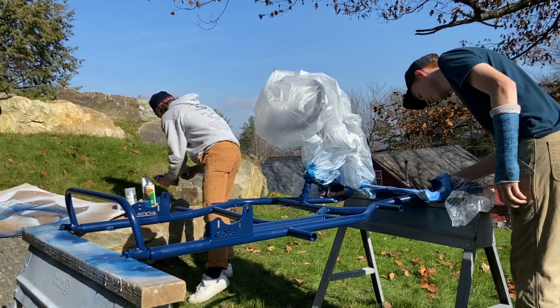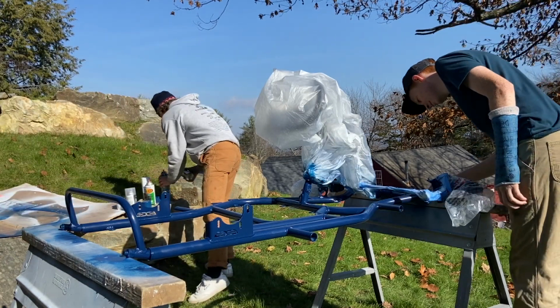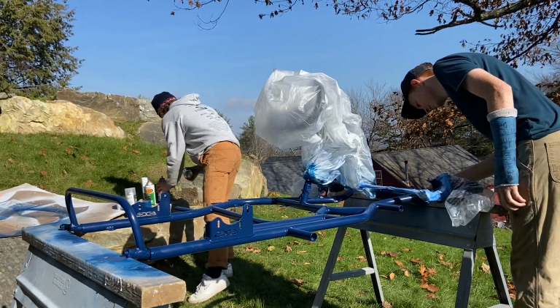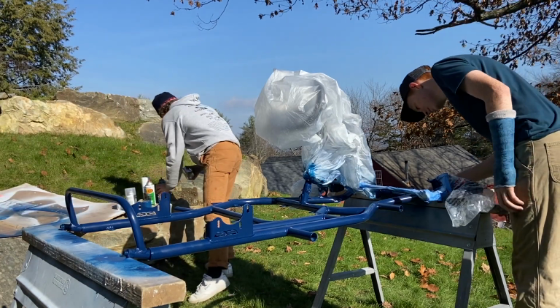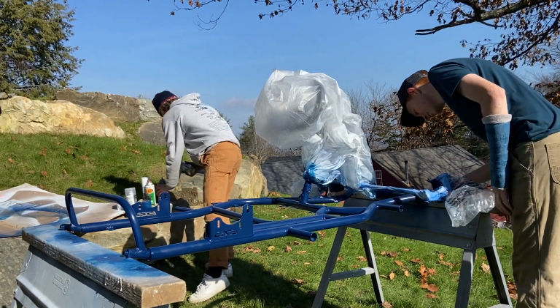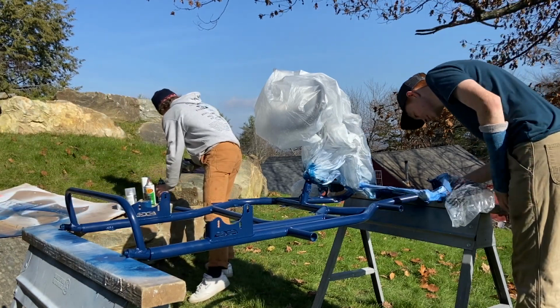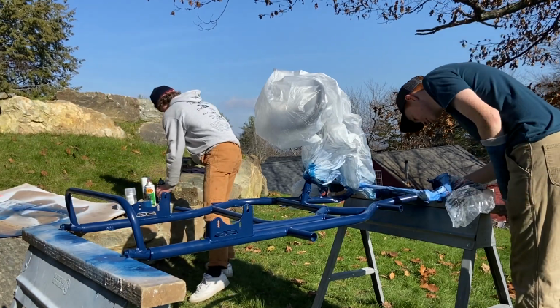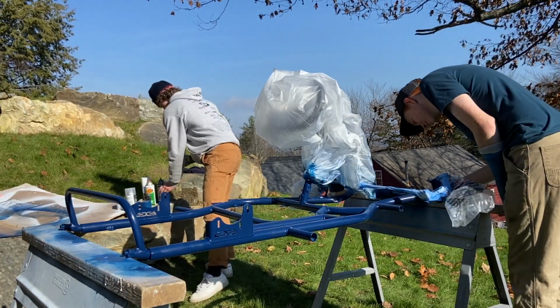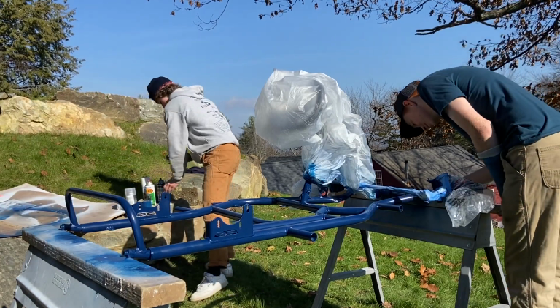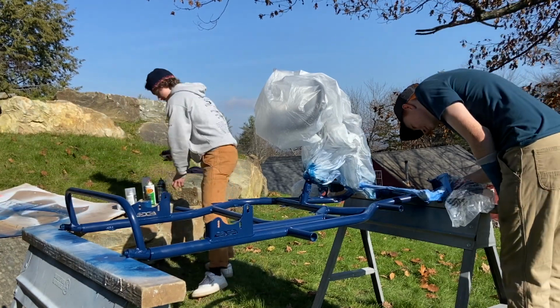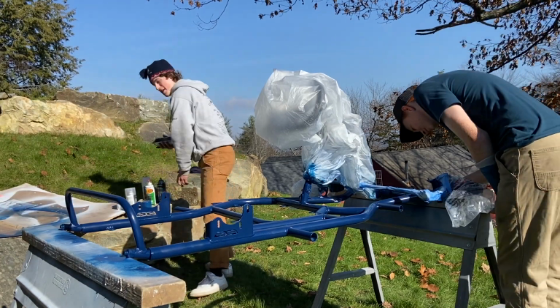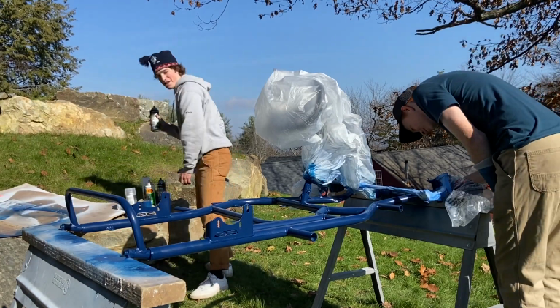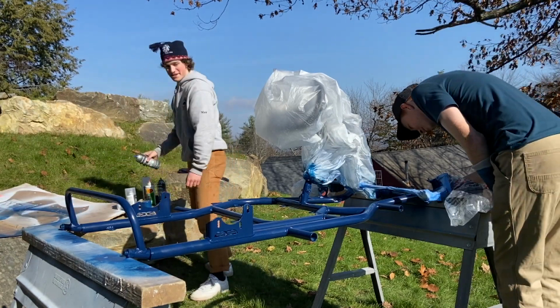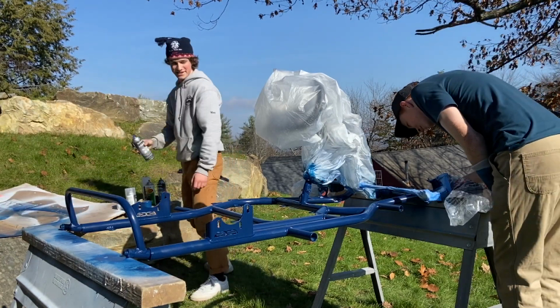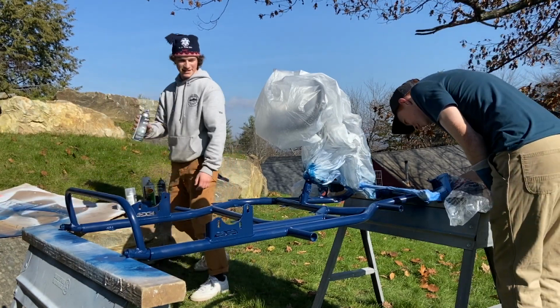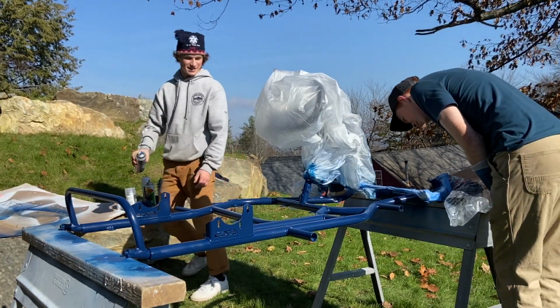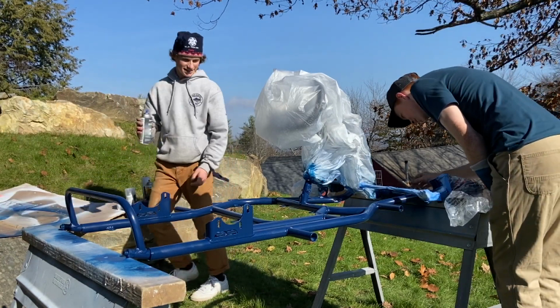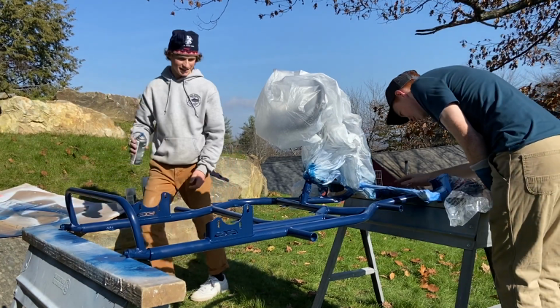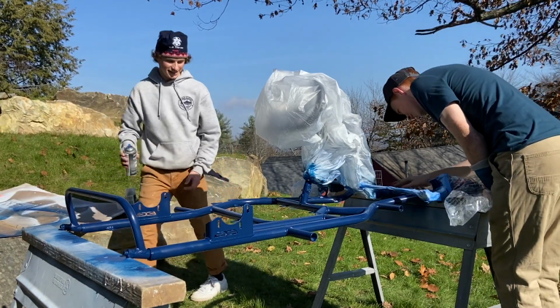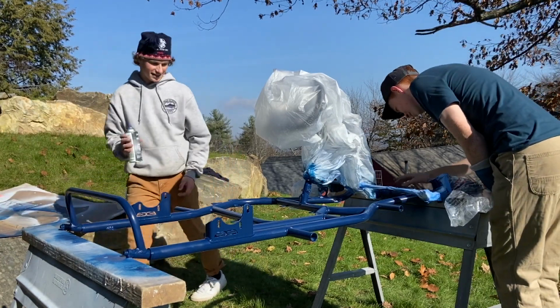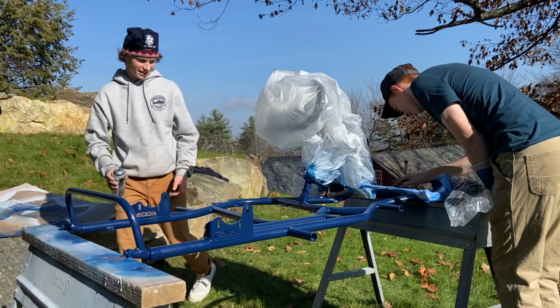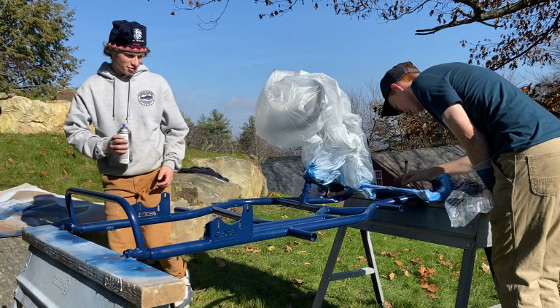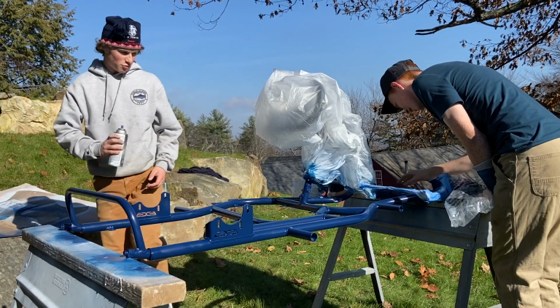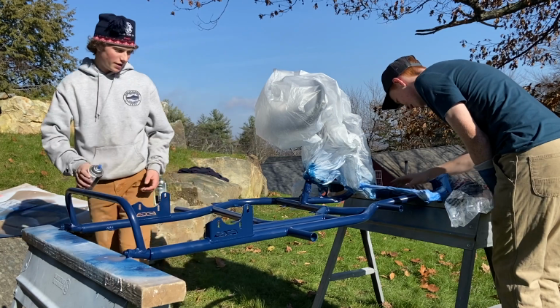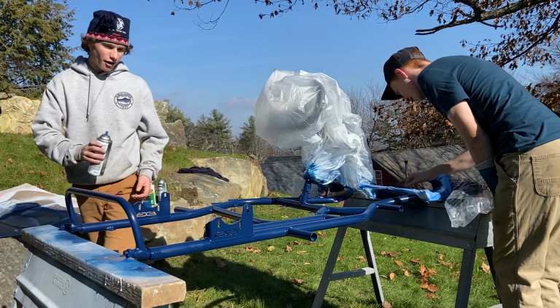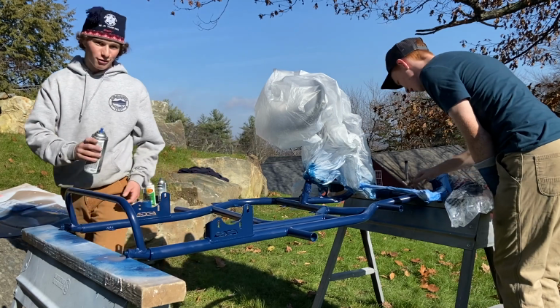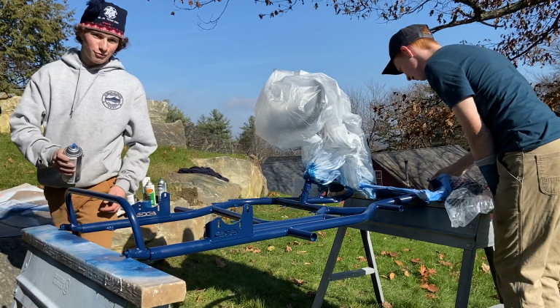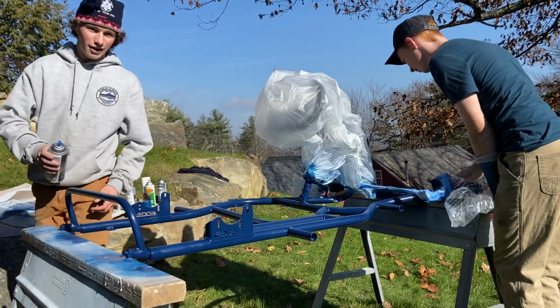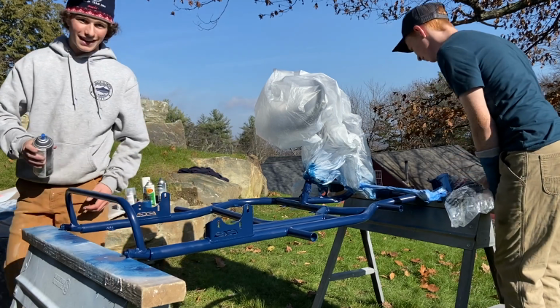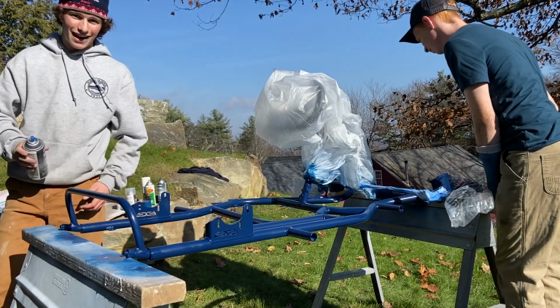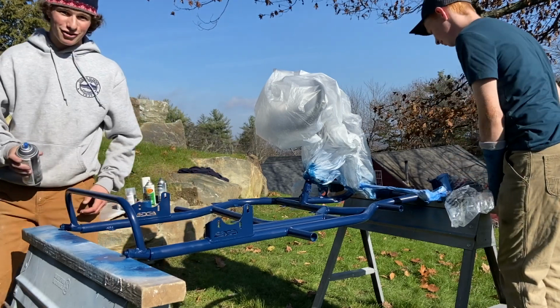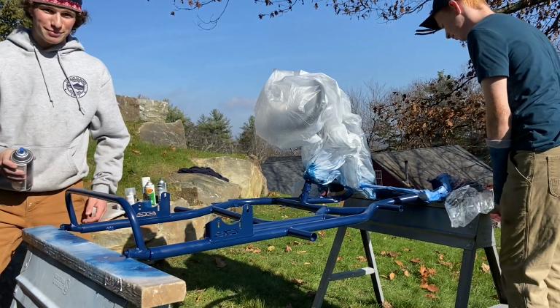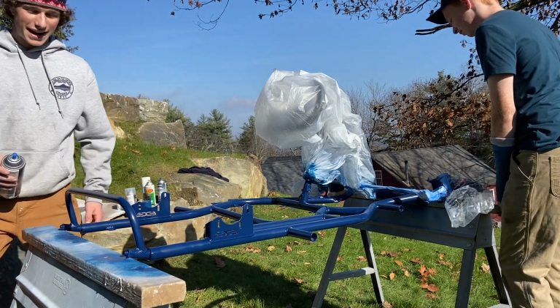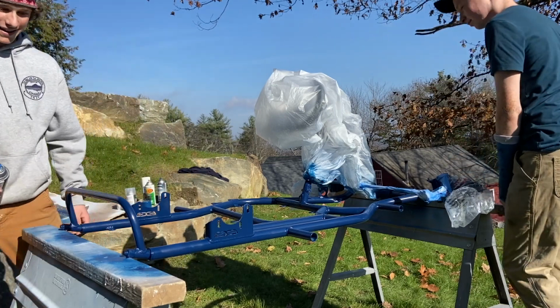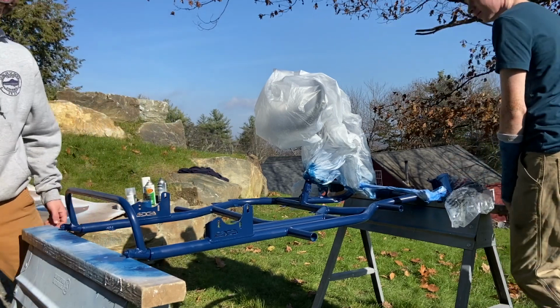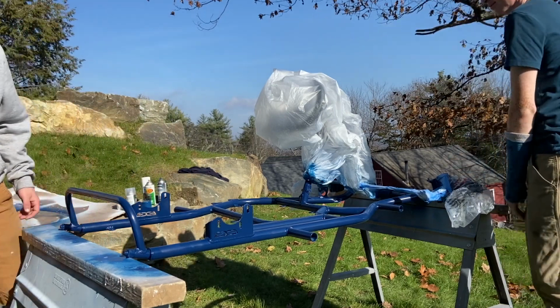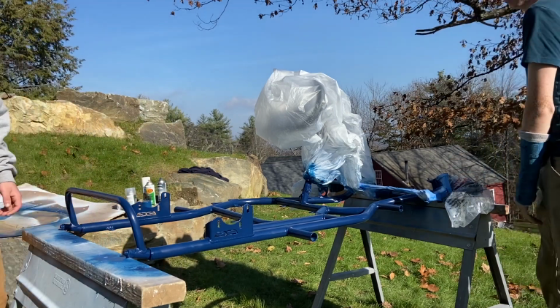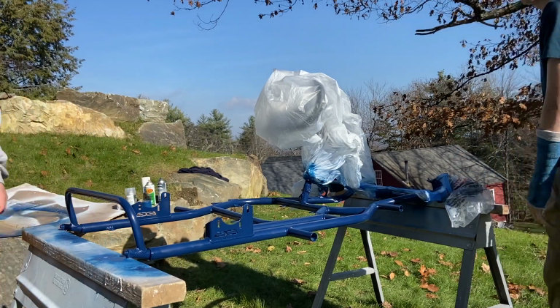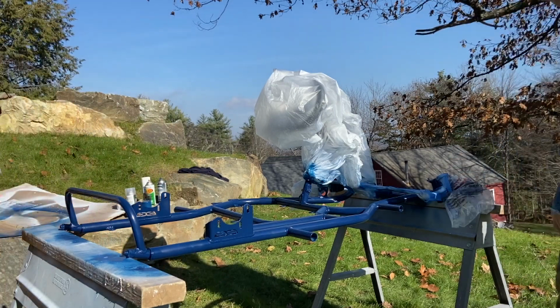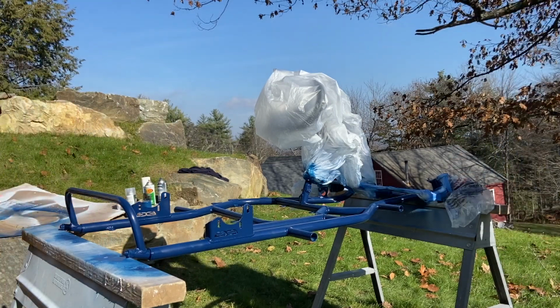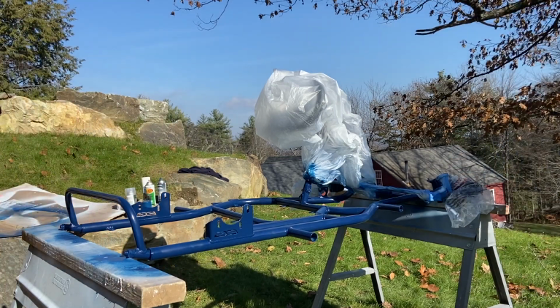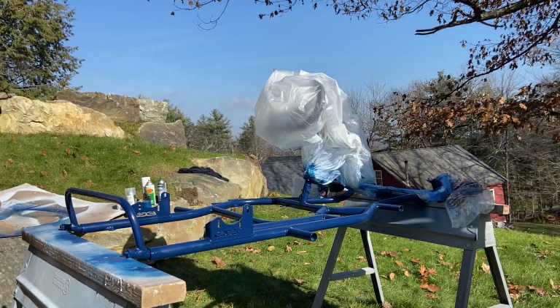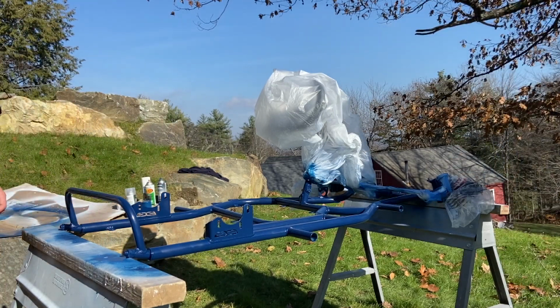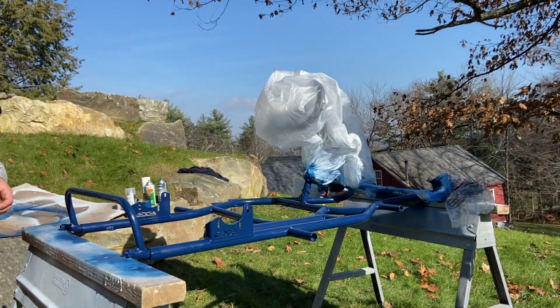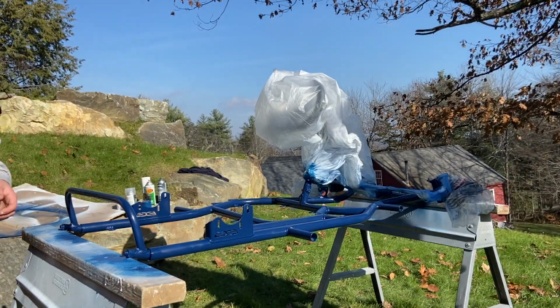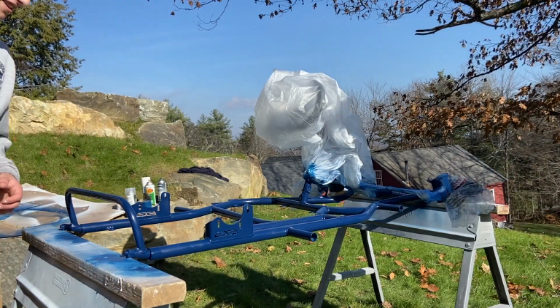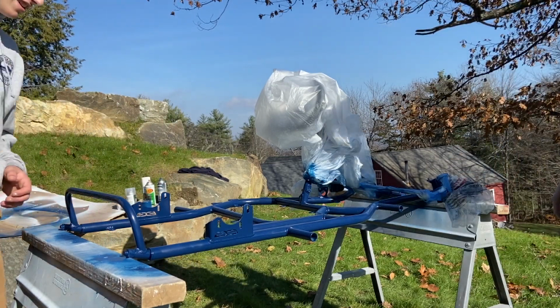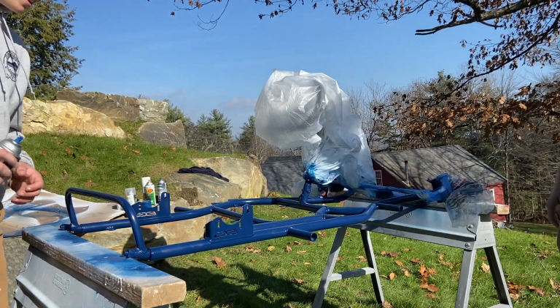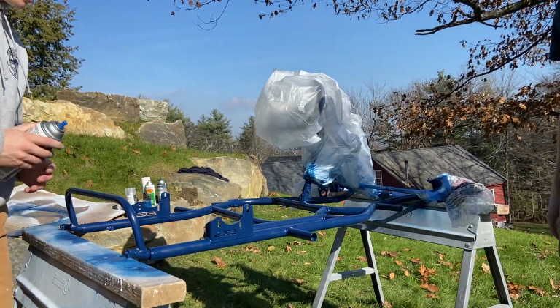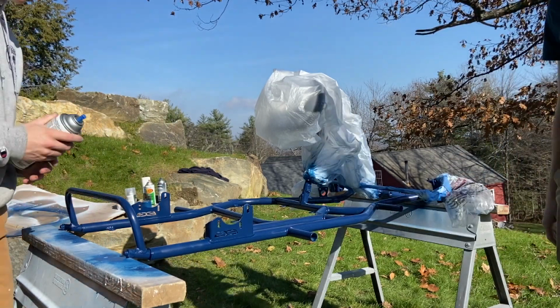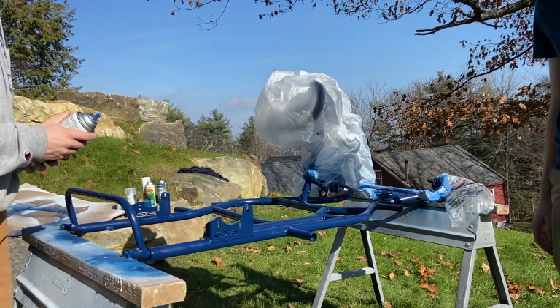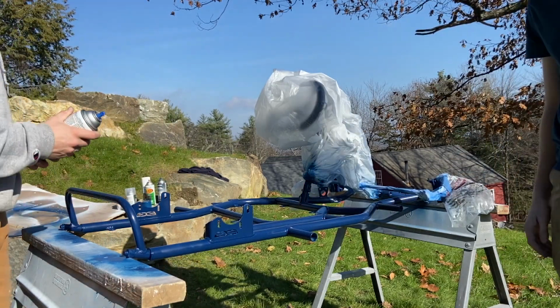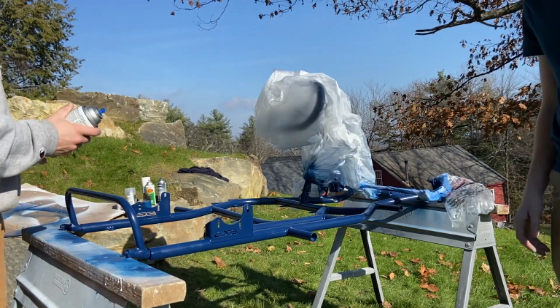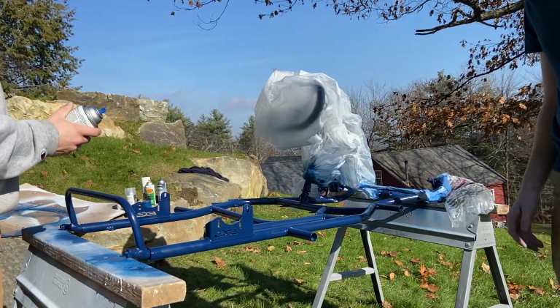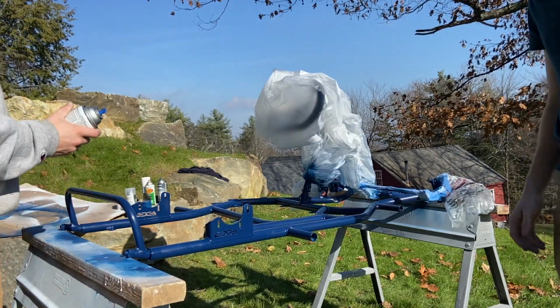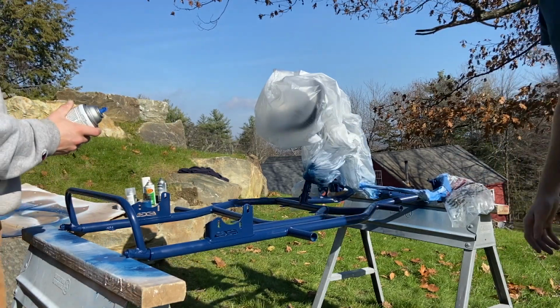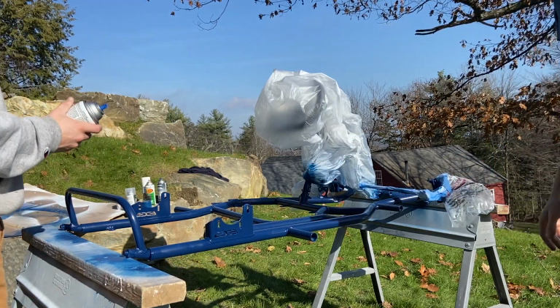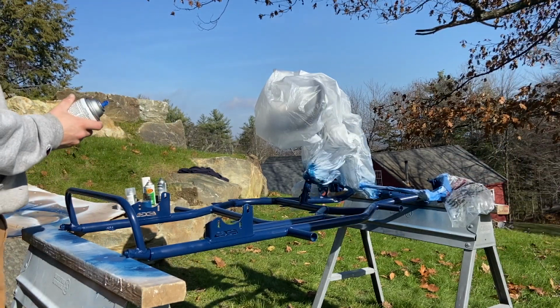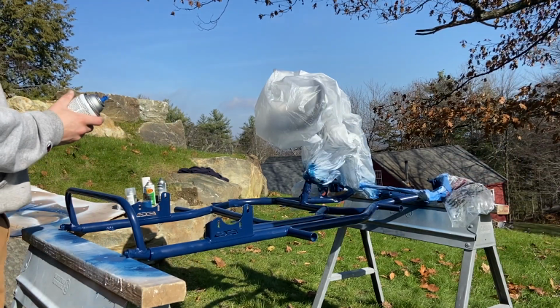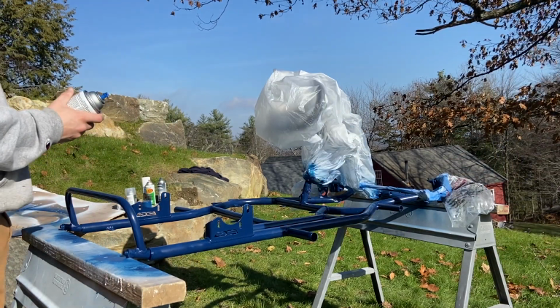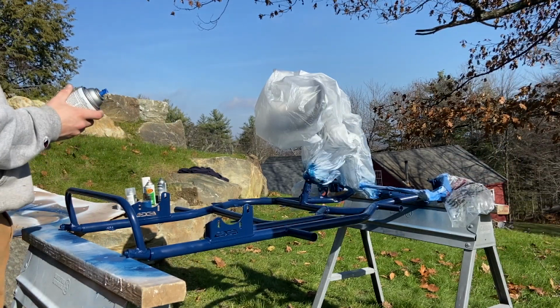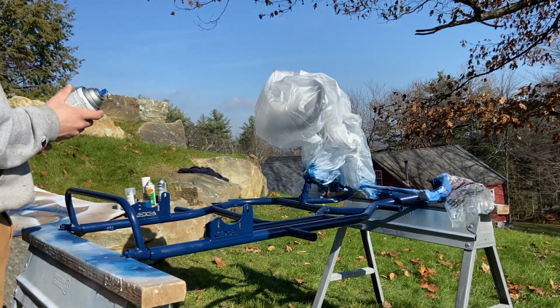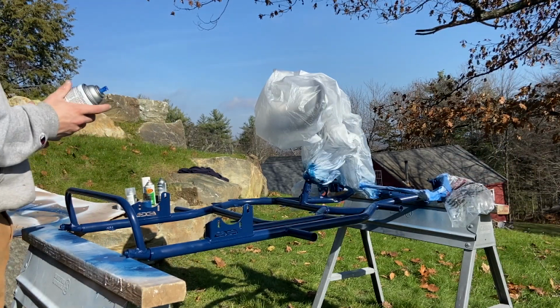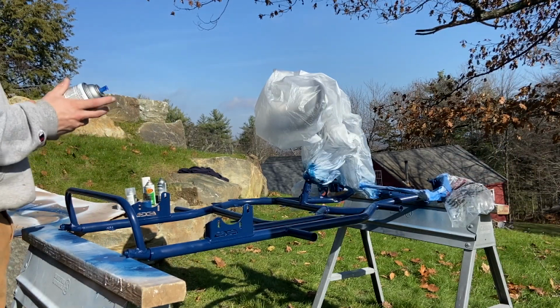Oh boy. Alright. We are running out of paint. I sure hope this goes well. Let's go.